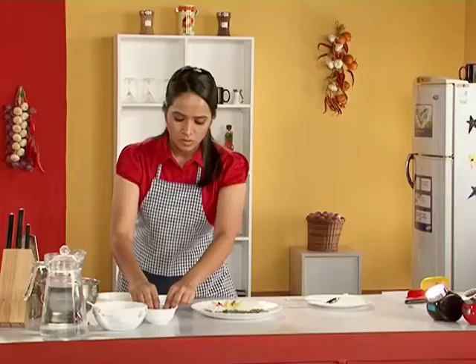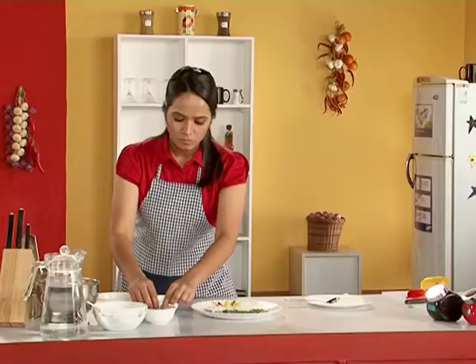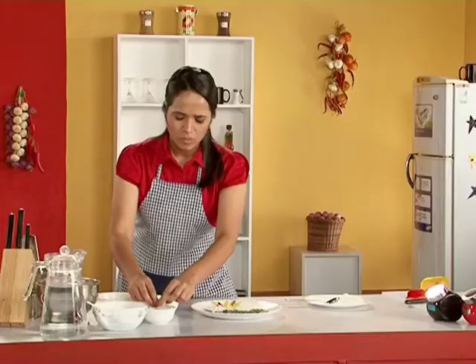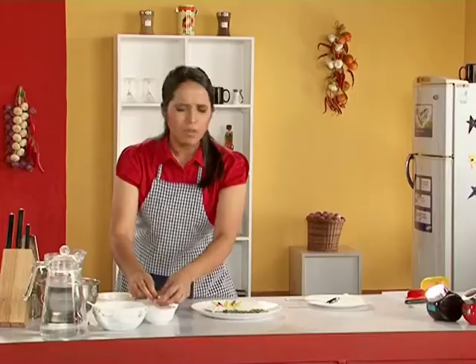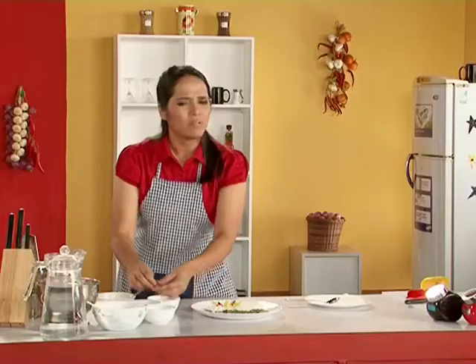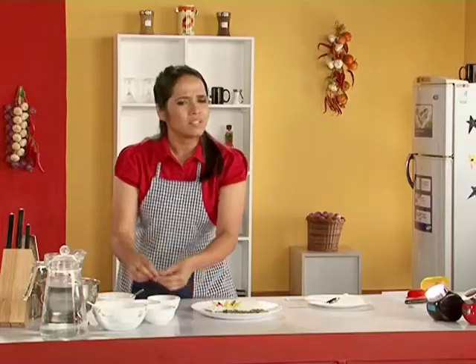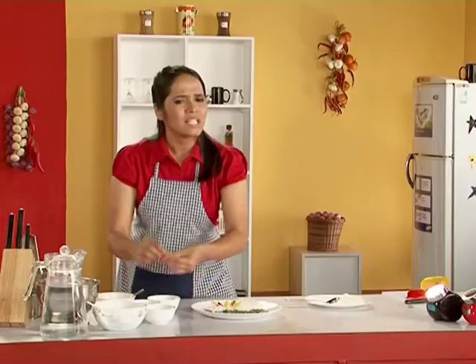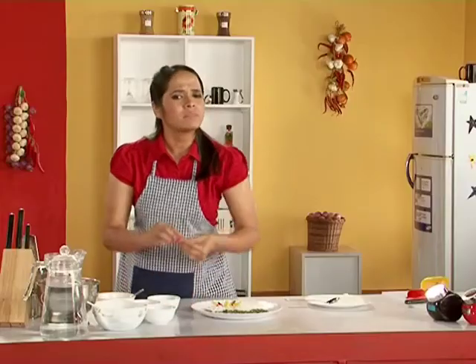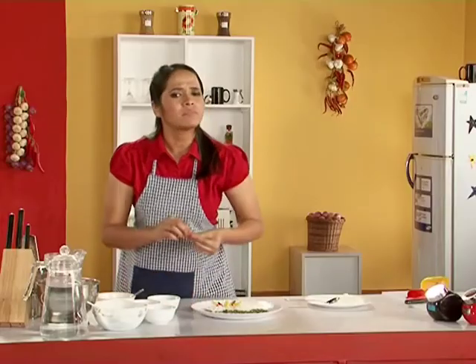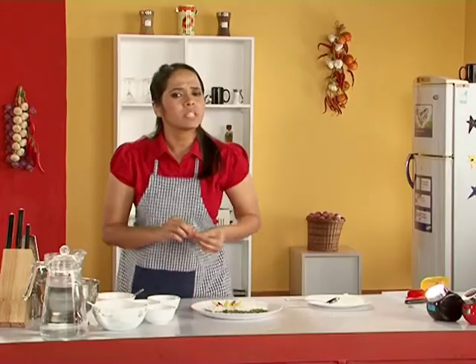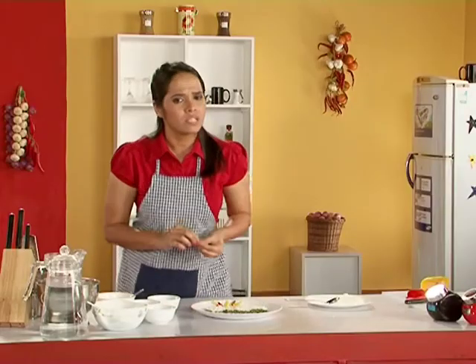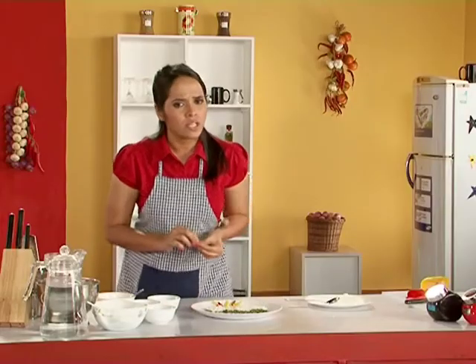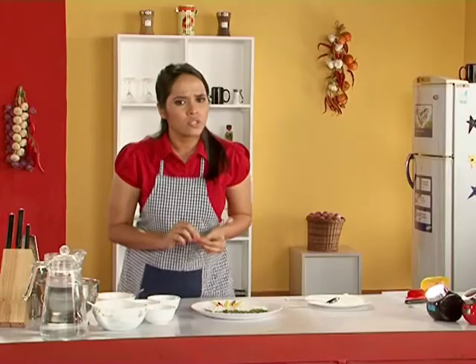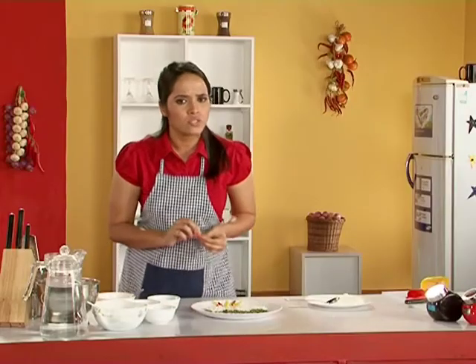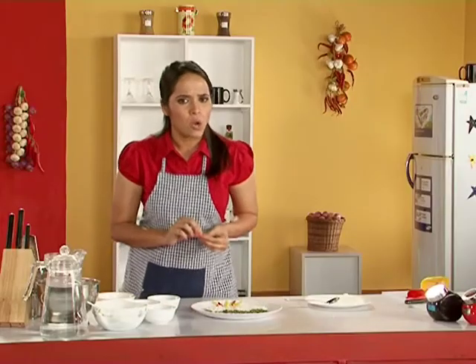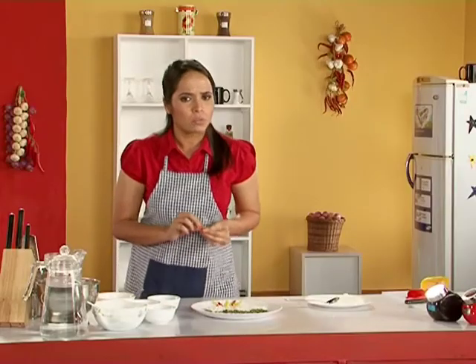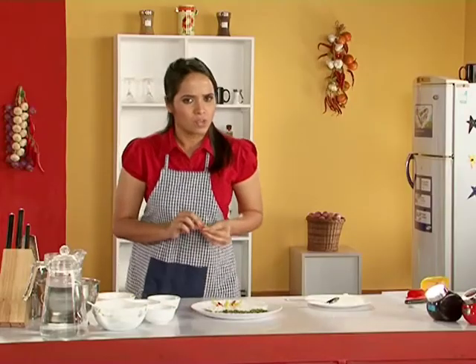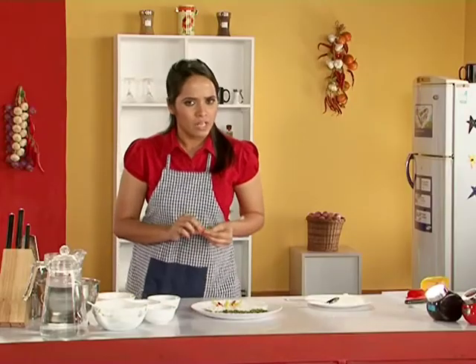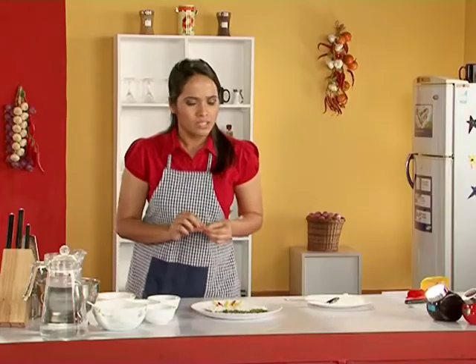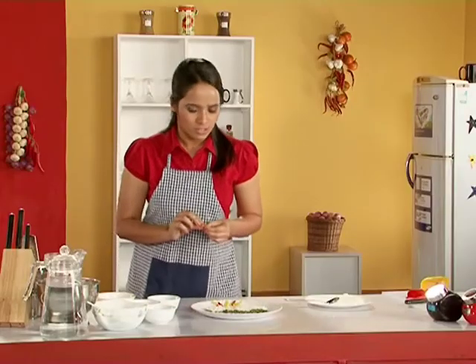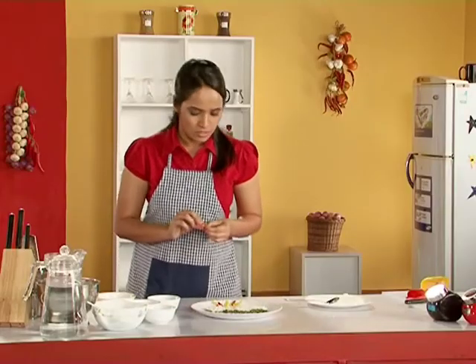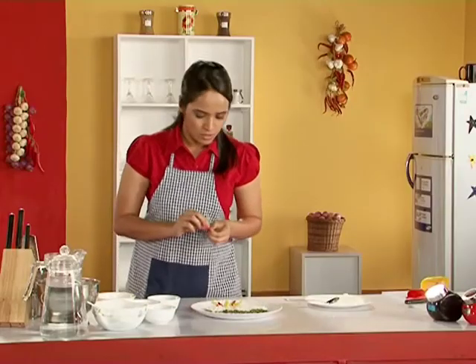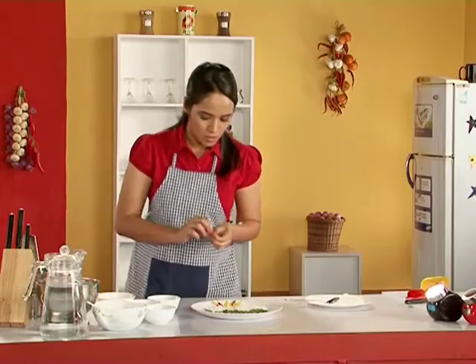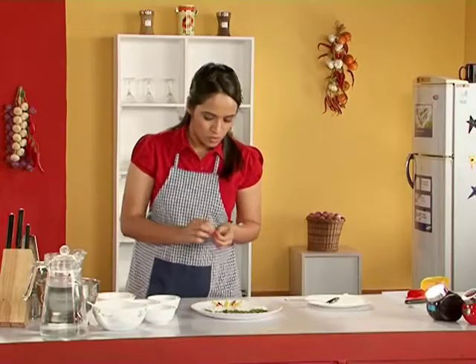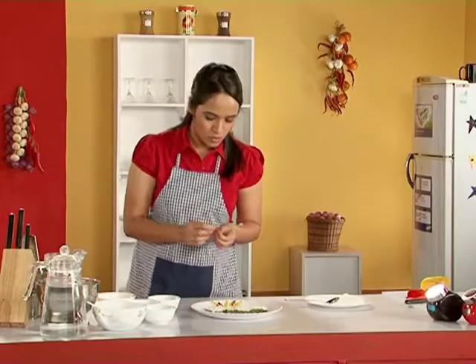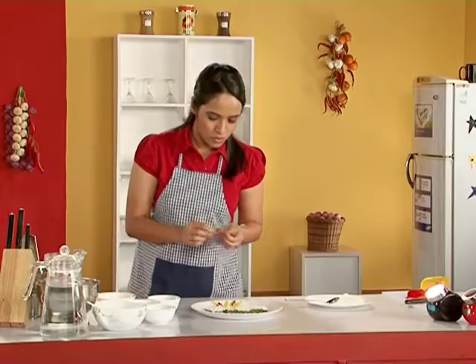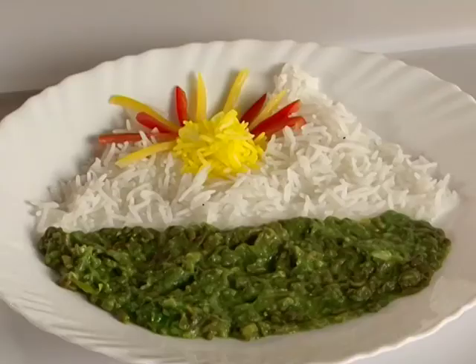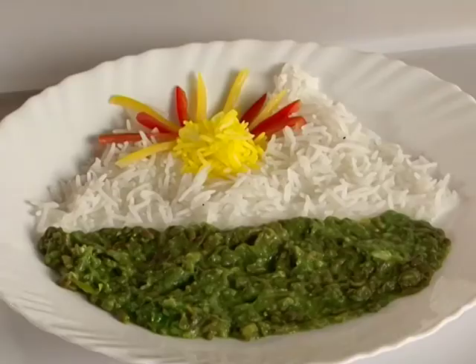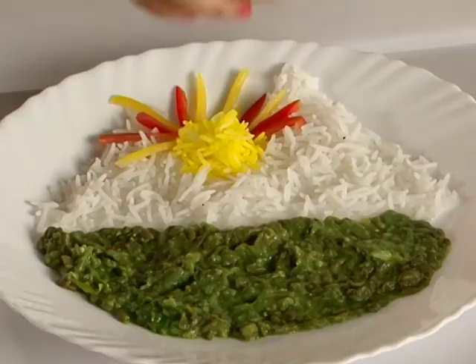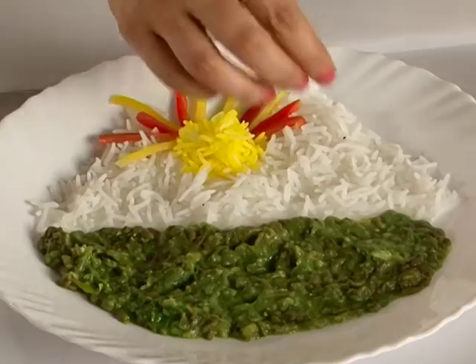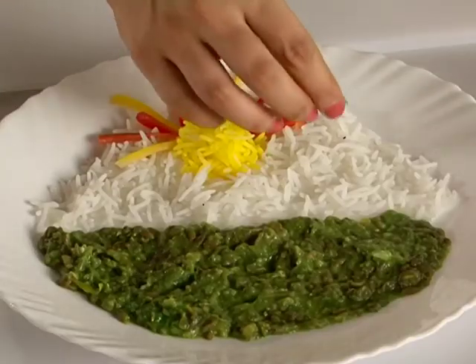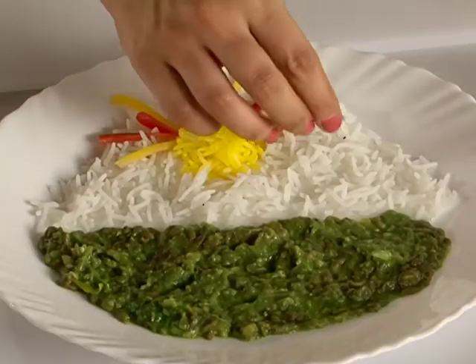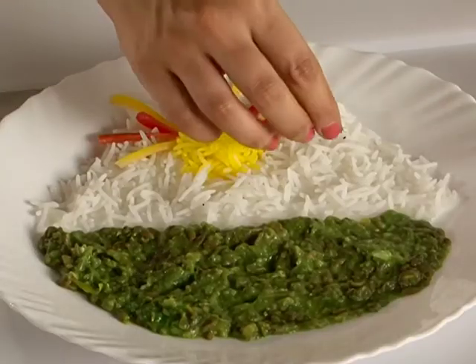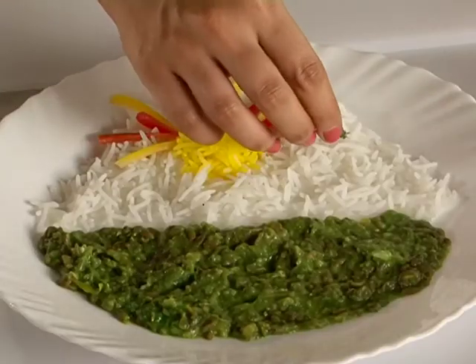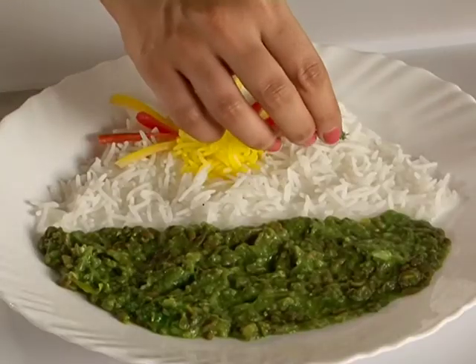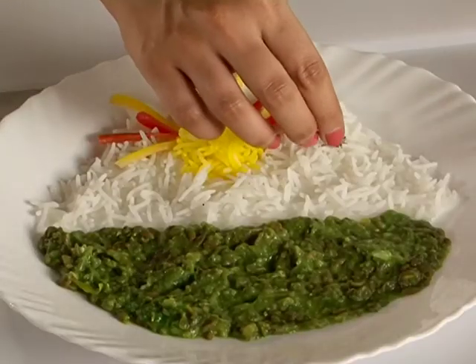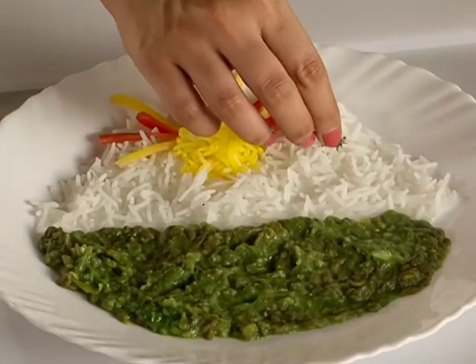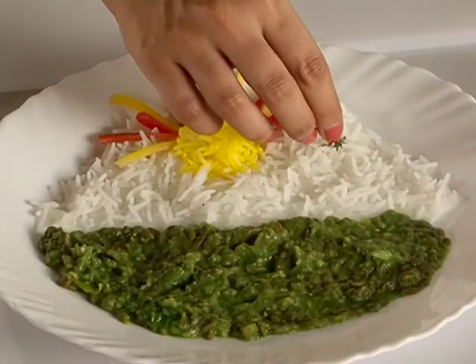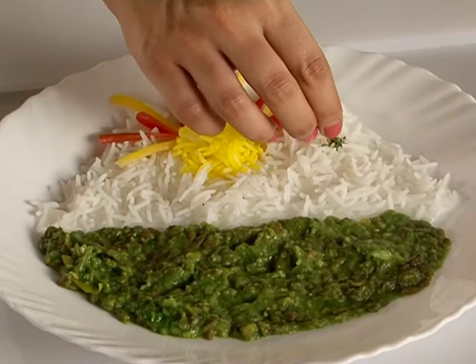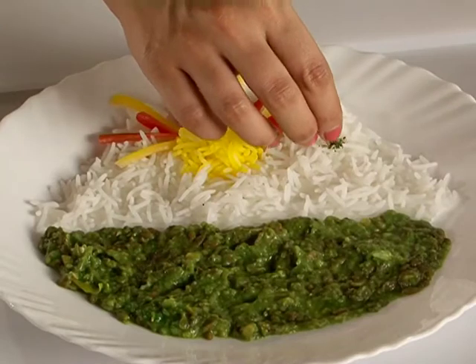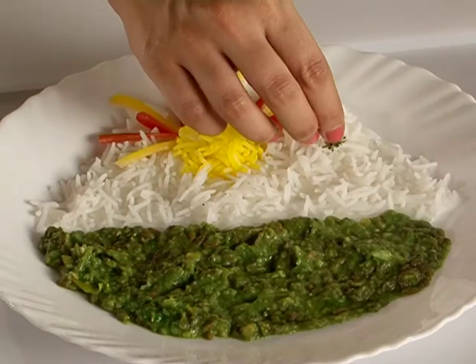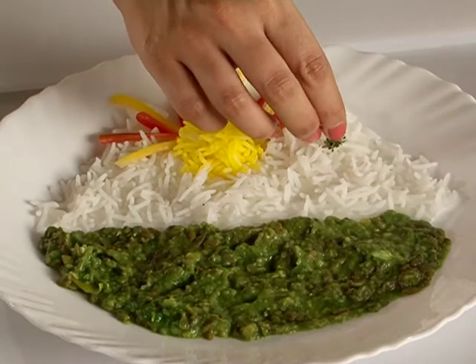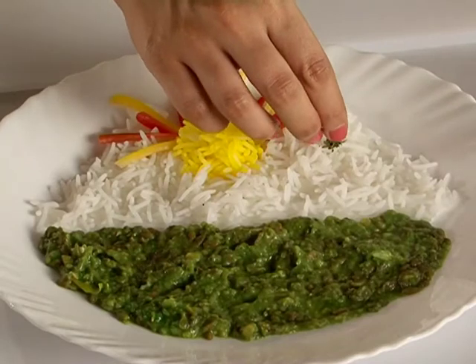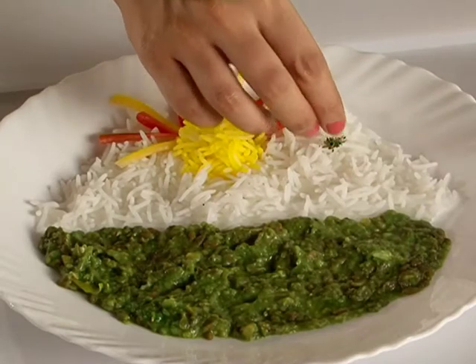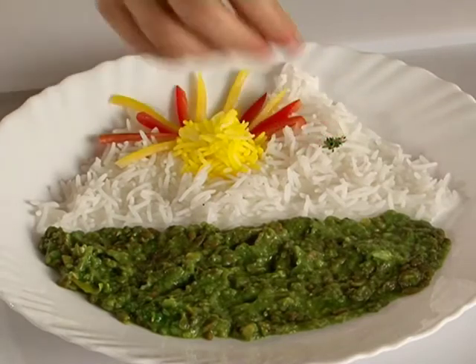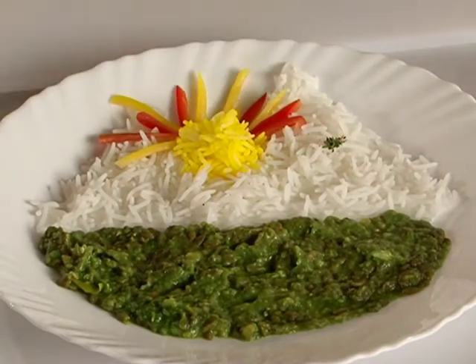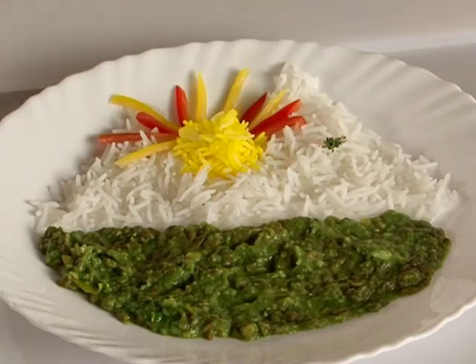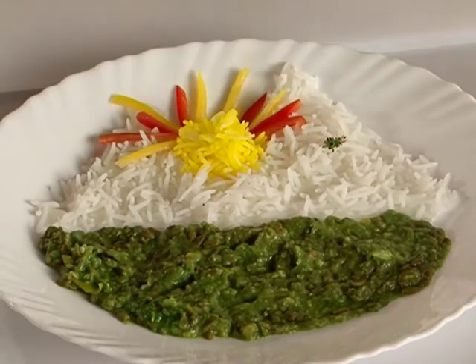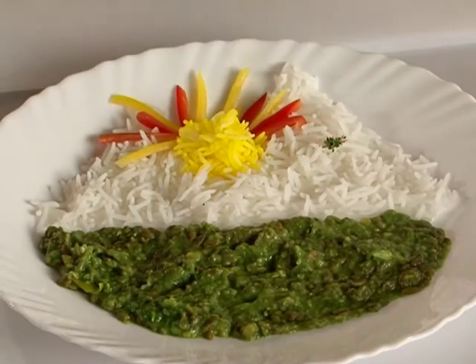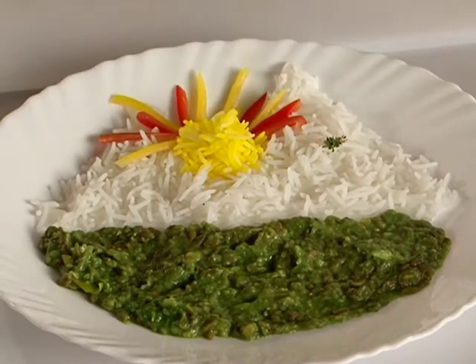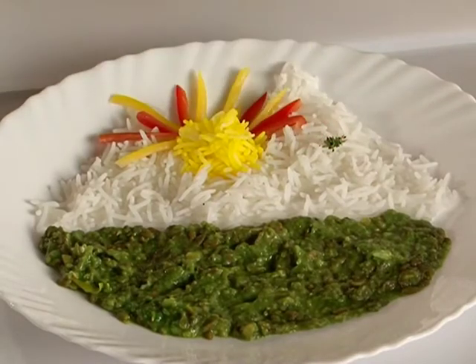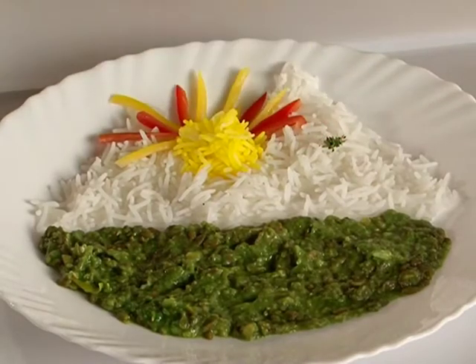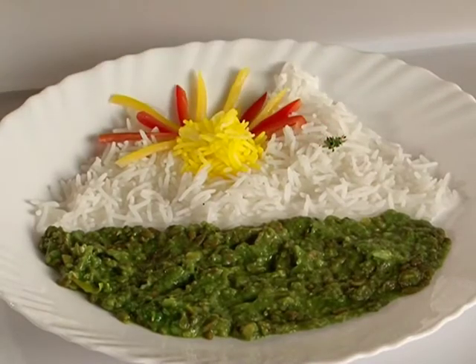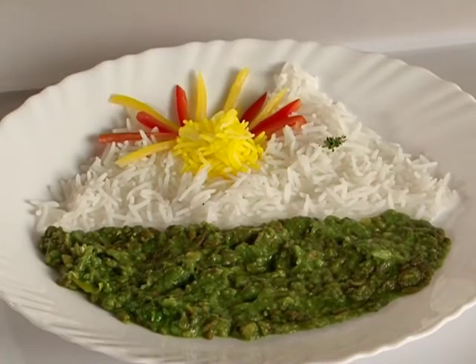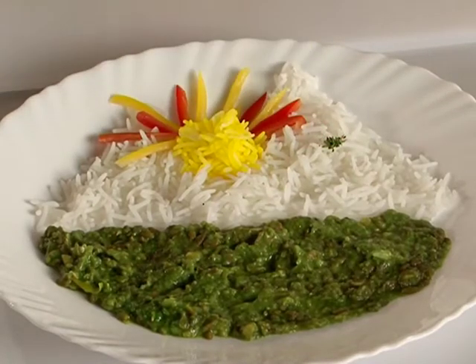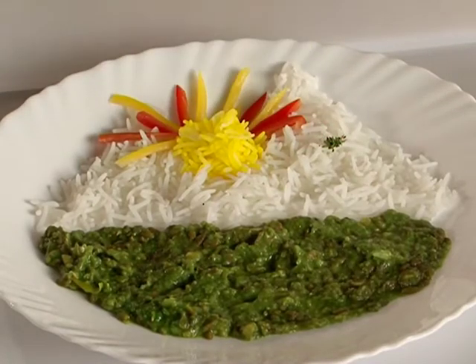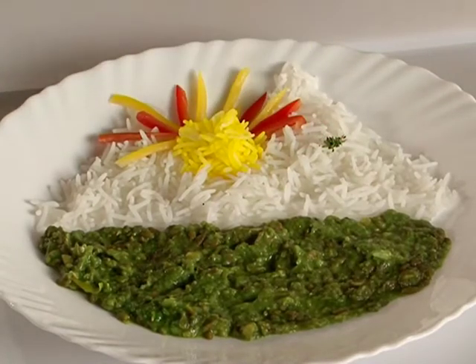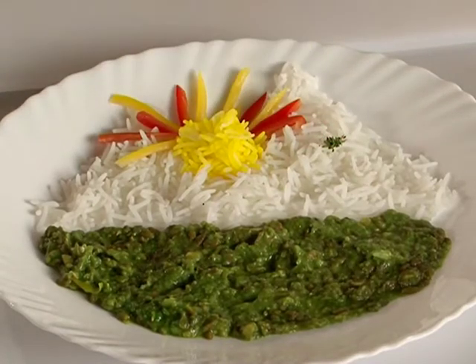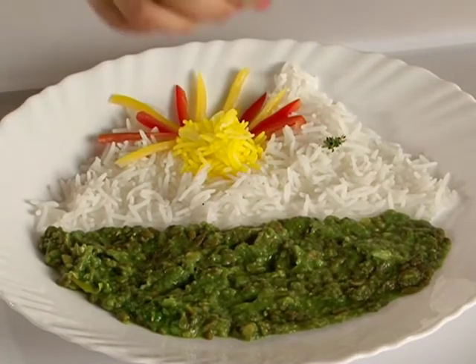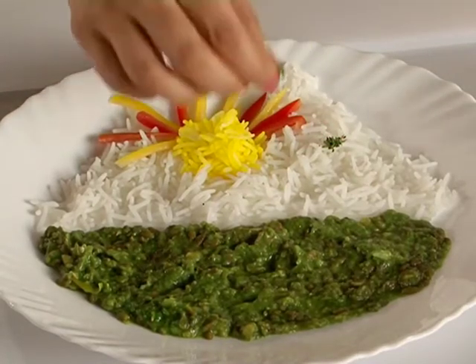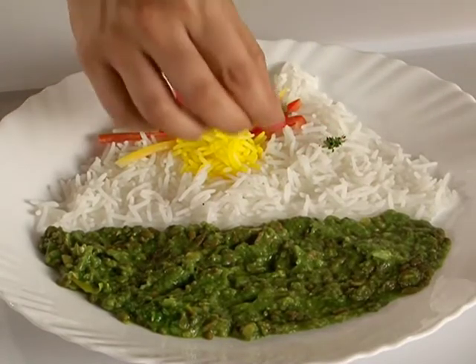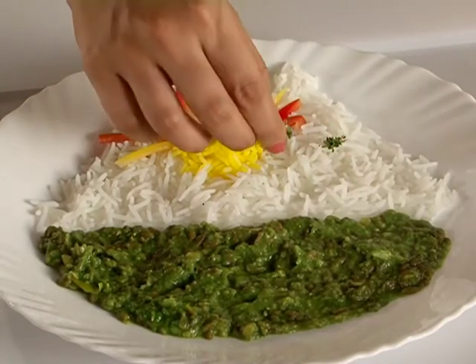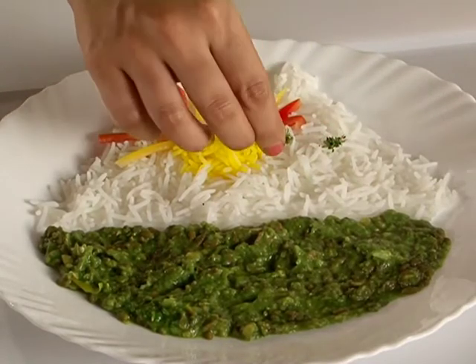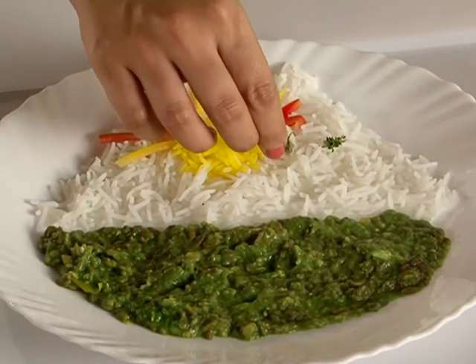But mountains have some greenery on top, right? So I will use some coriander to add some greenery on my mountains.